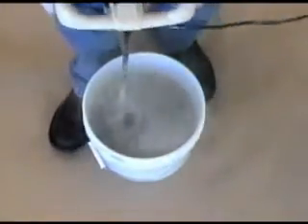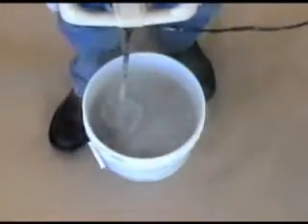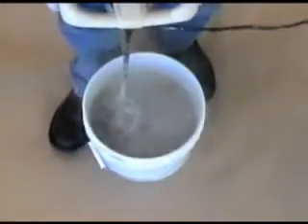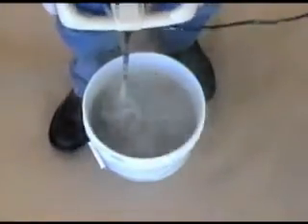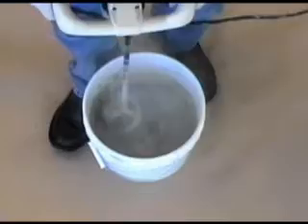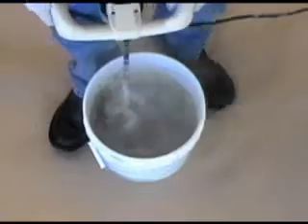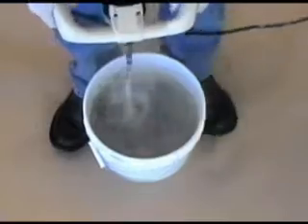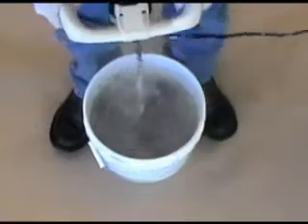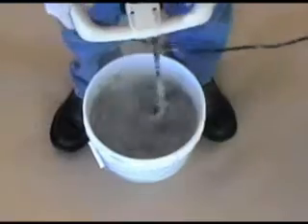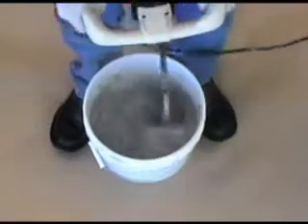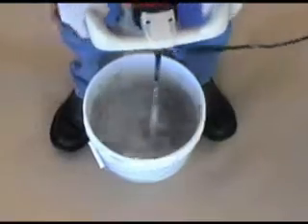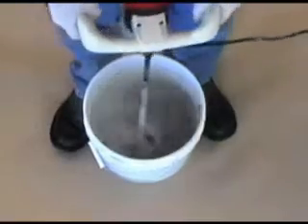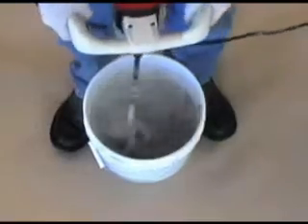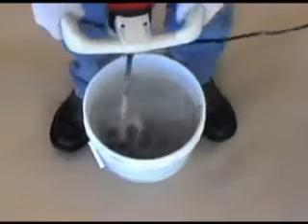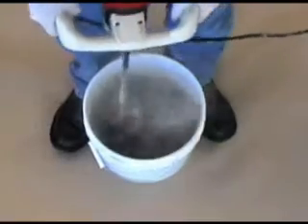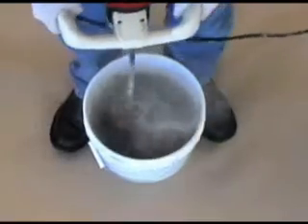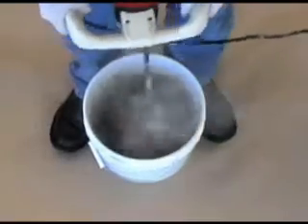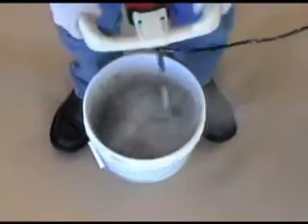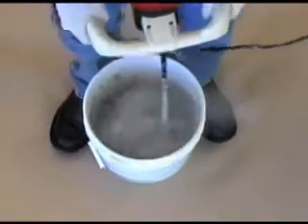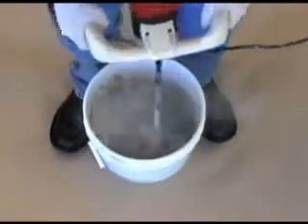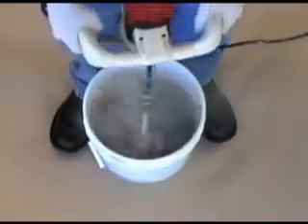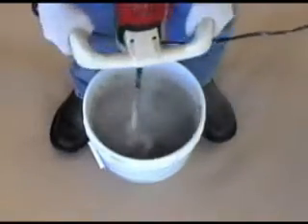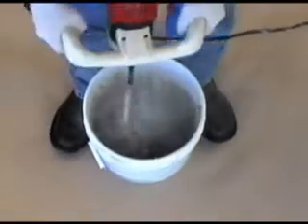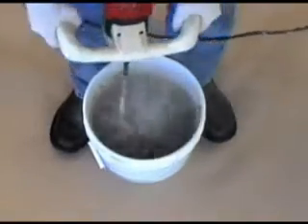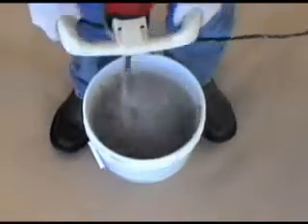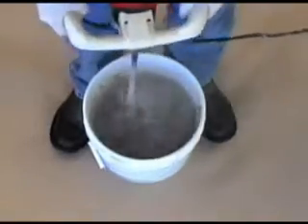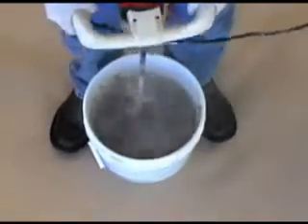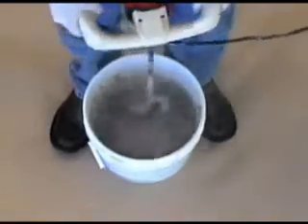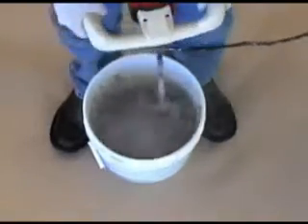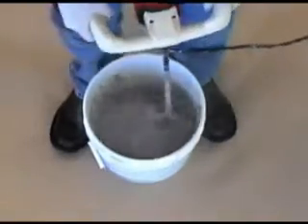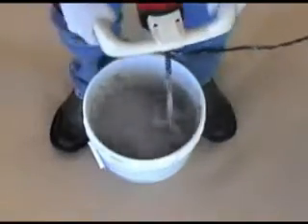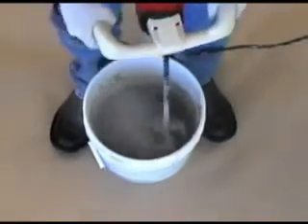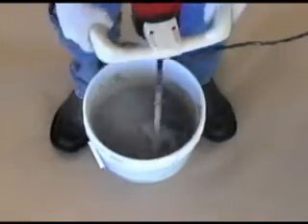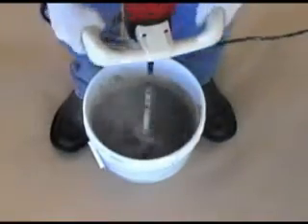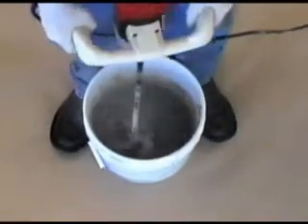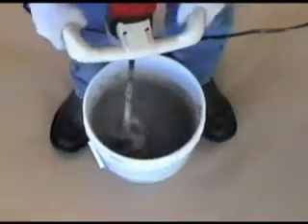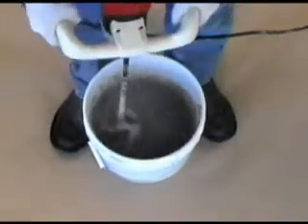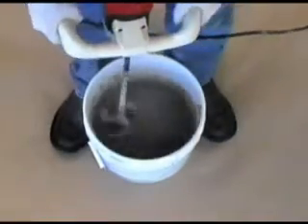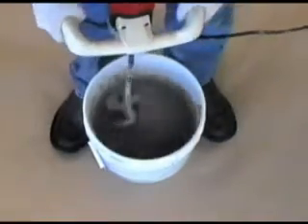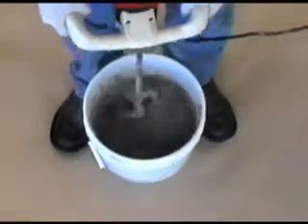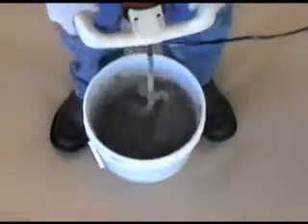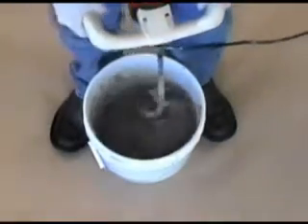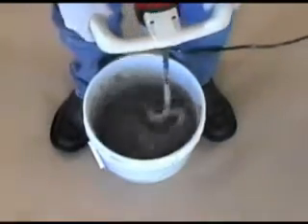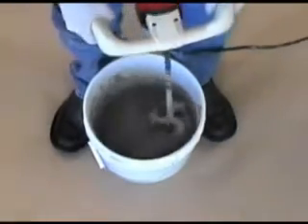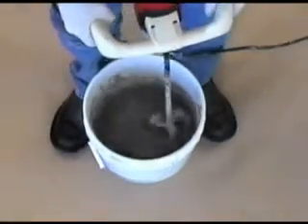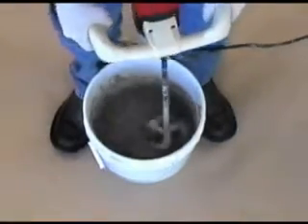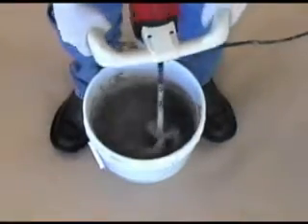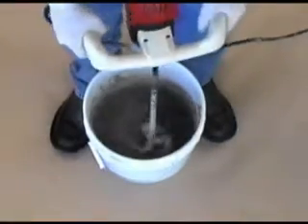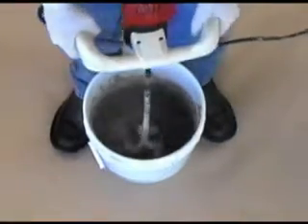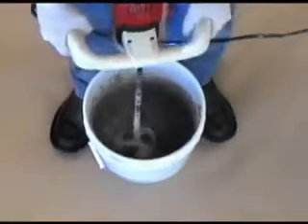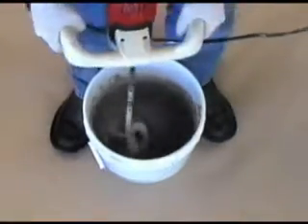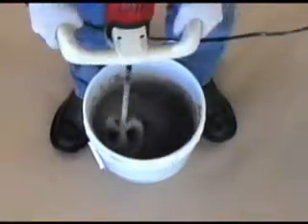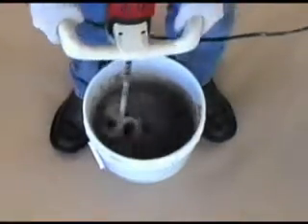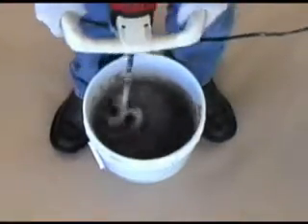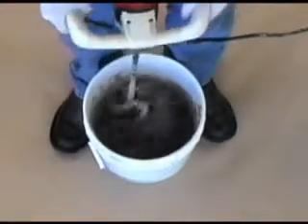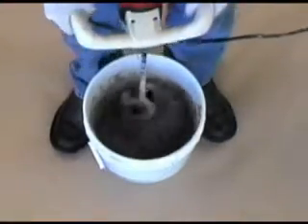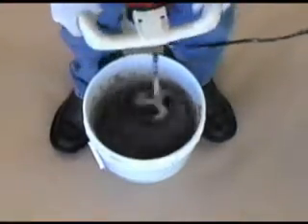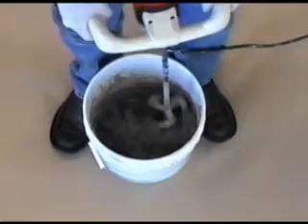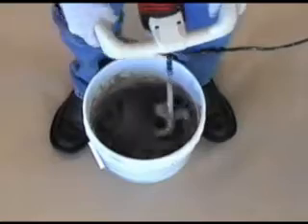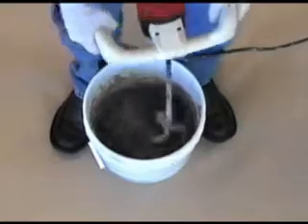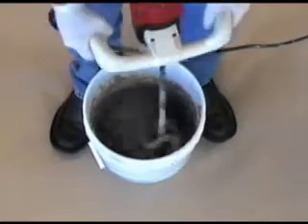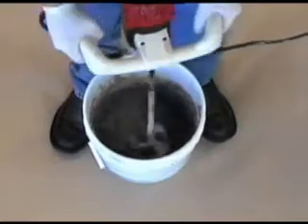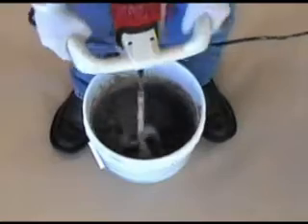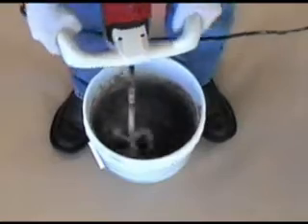Begin to mix the grout by hand or with a slow speed mixer to a smooth, creamy peanut butter consistency.